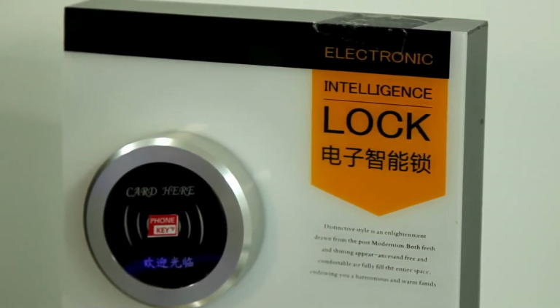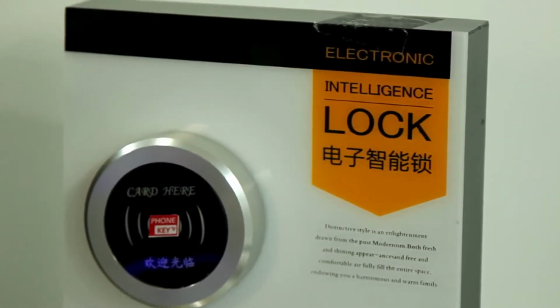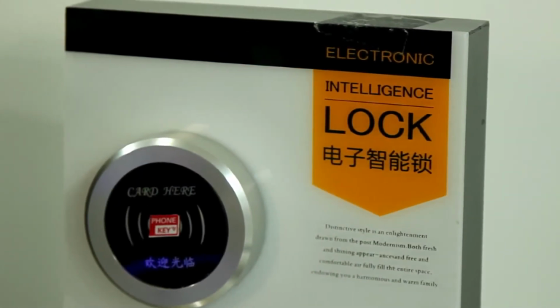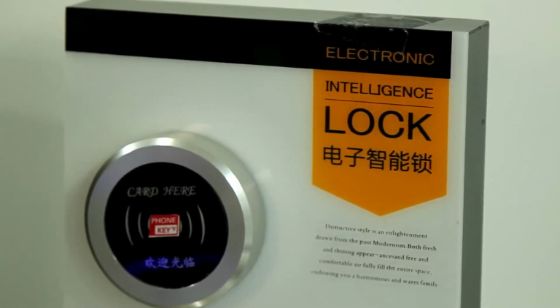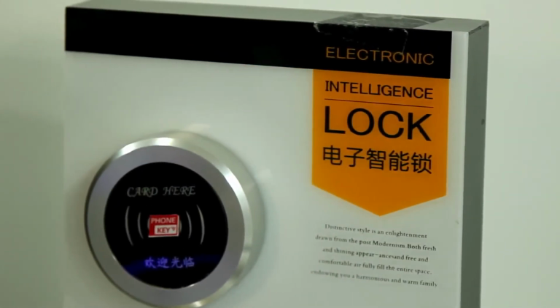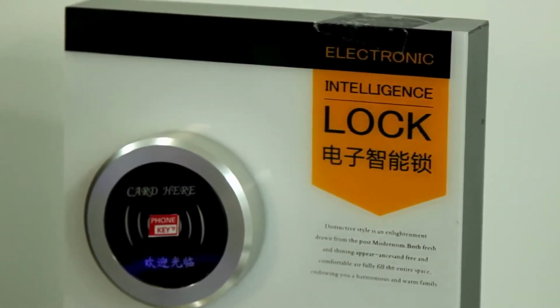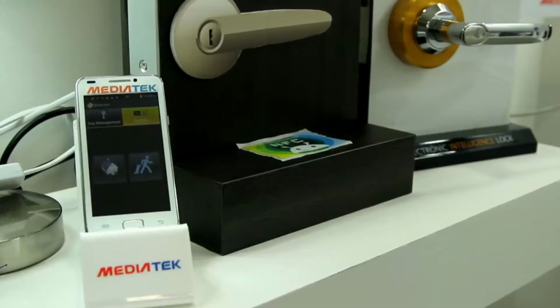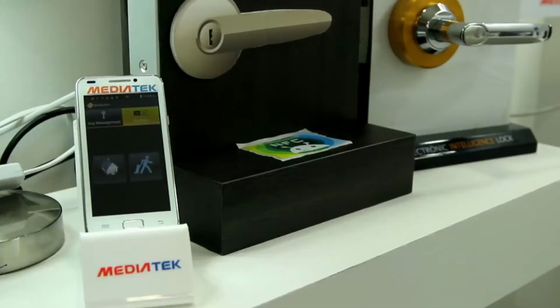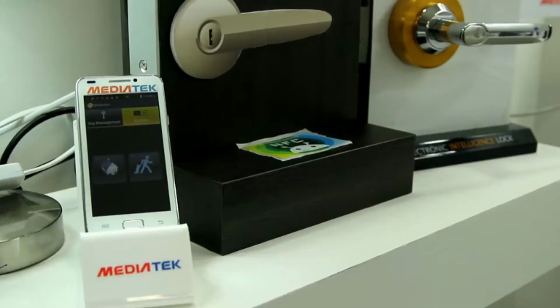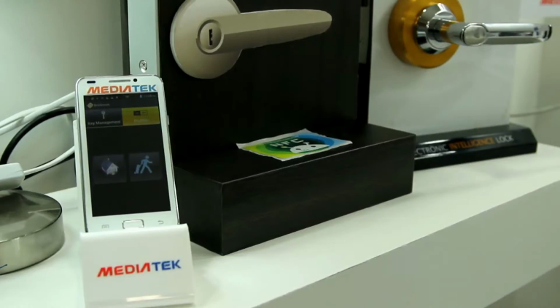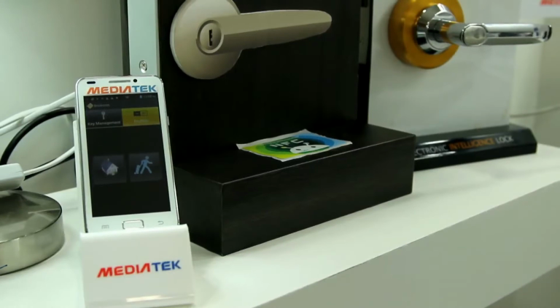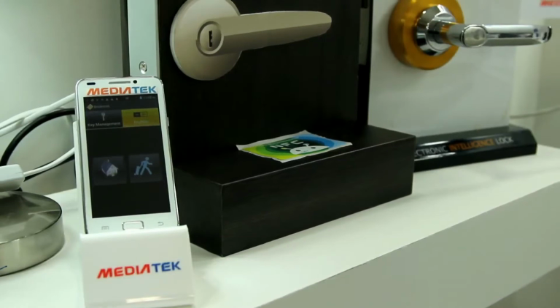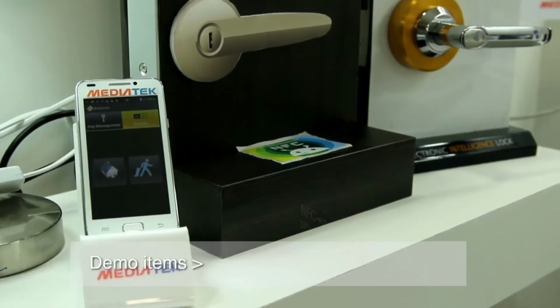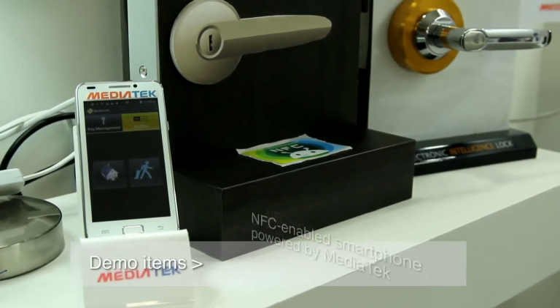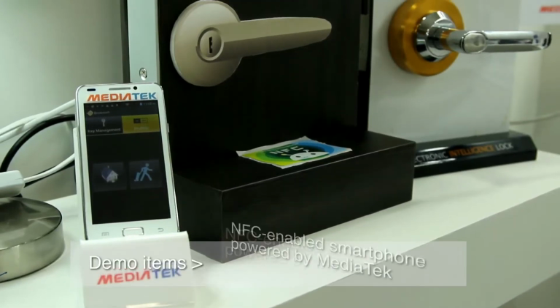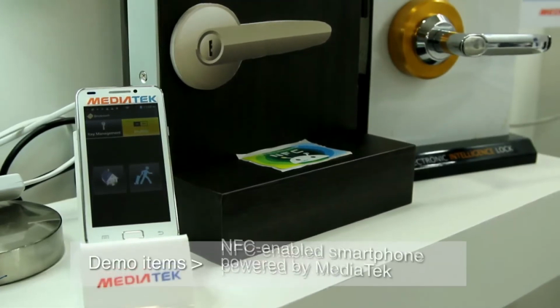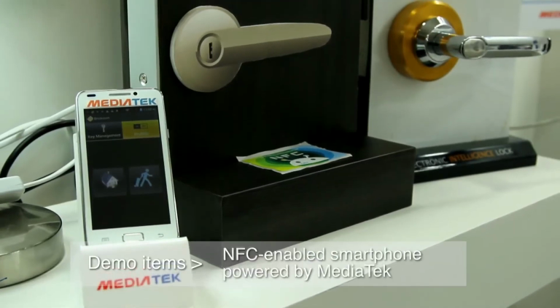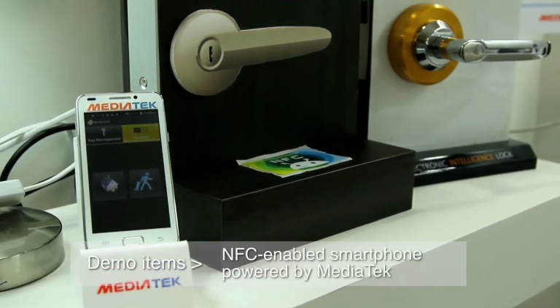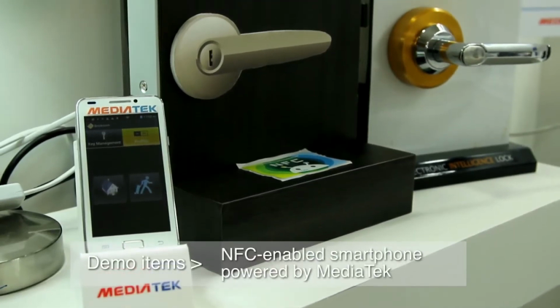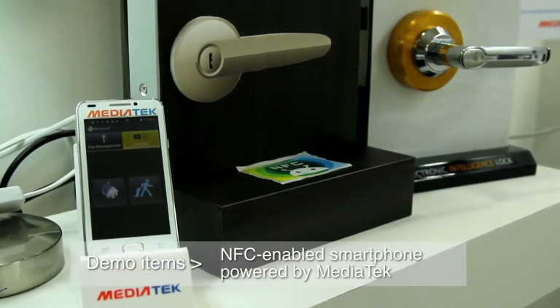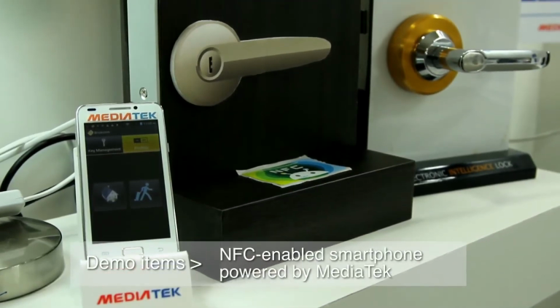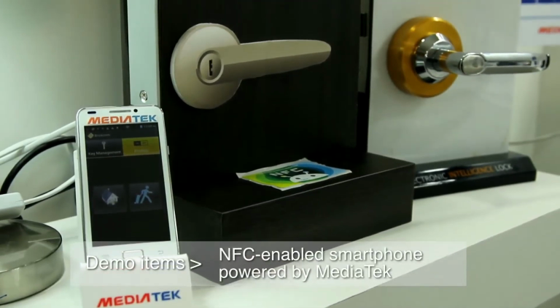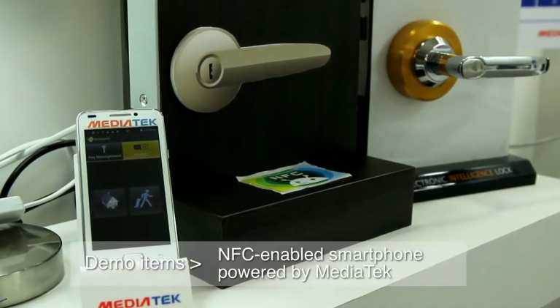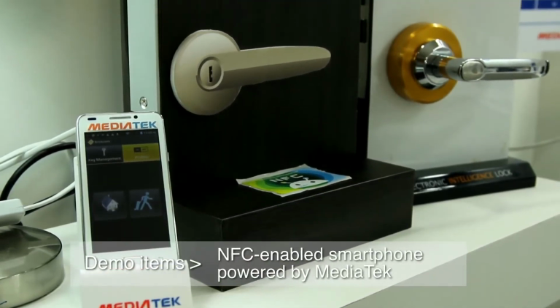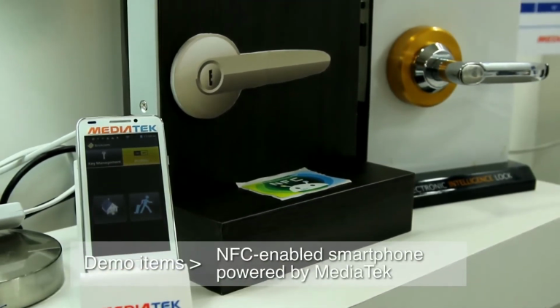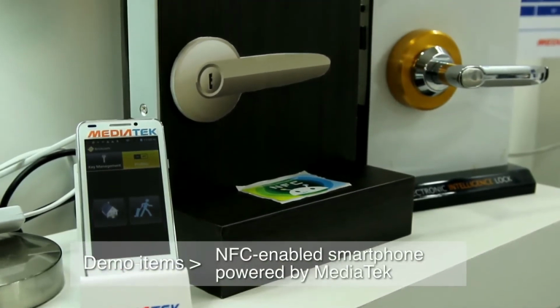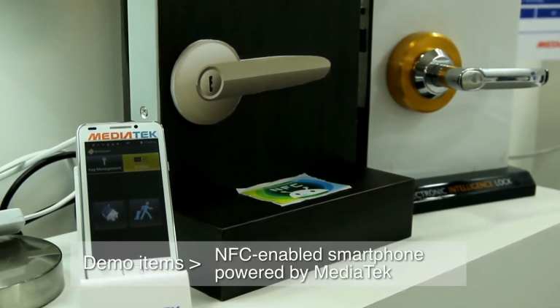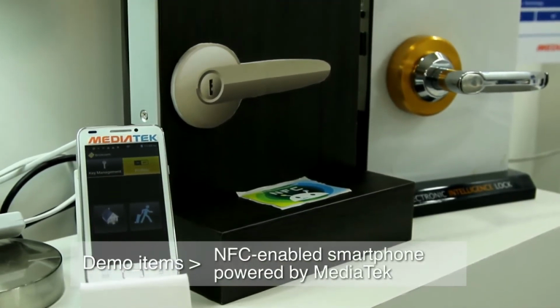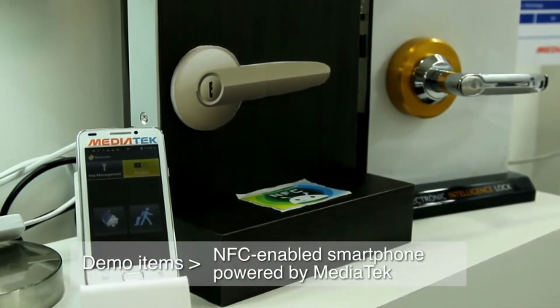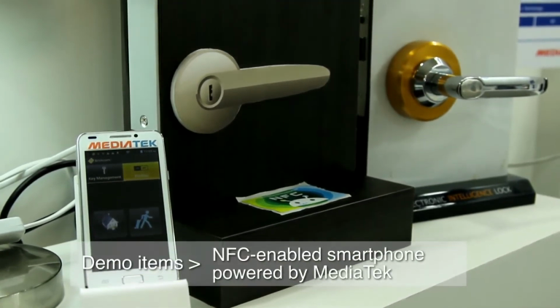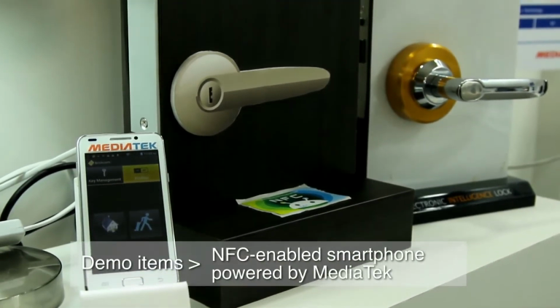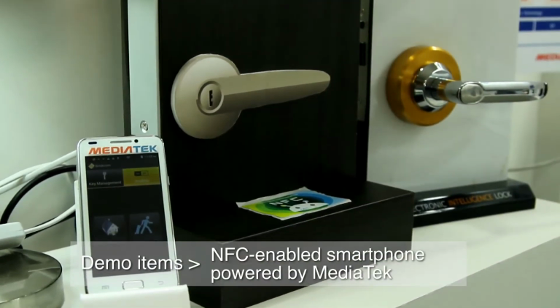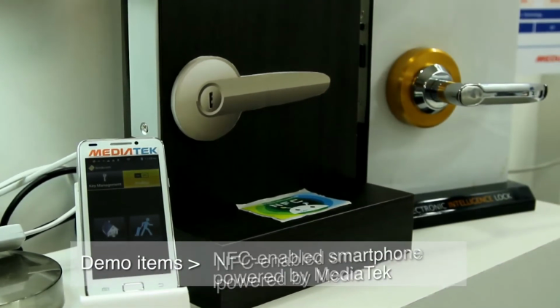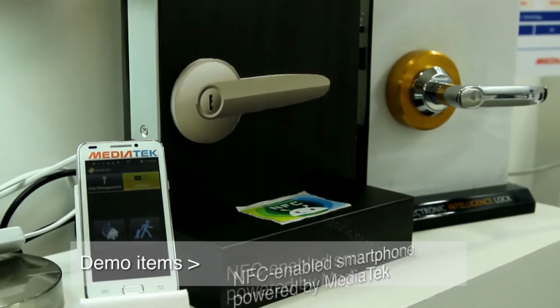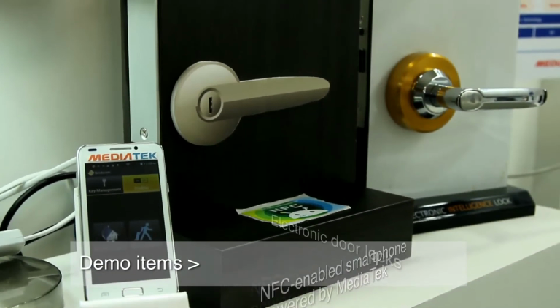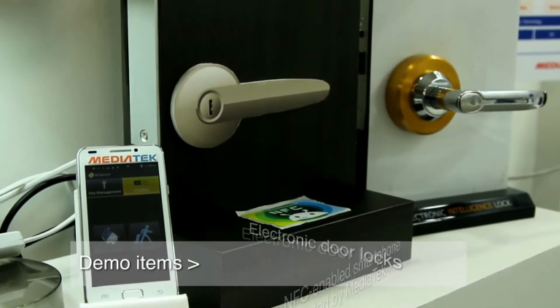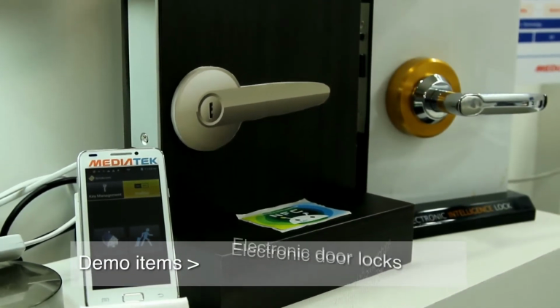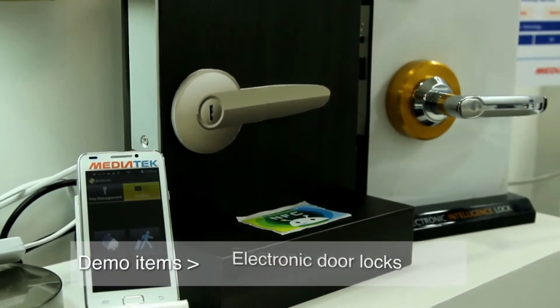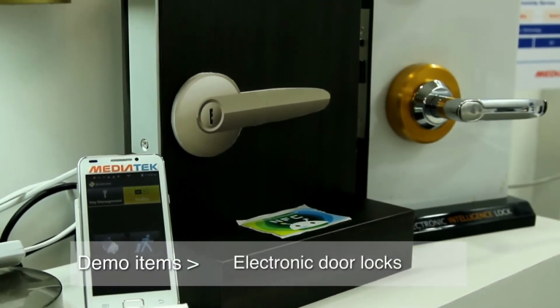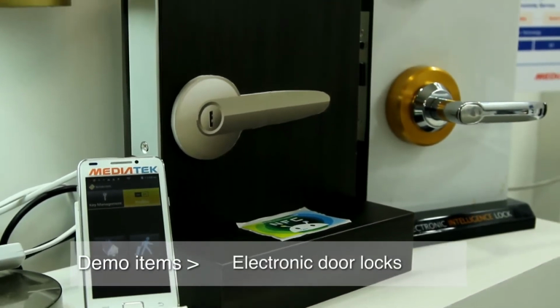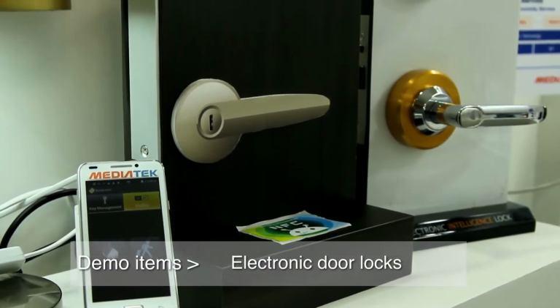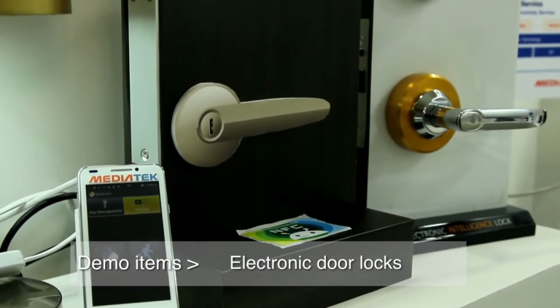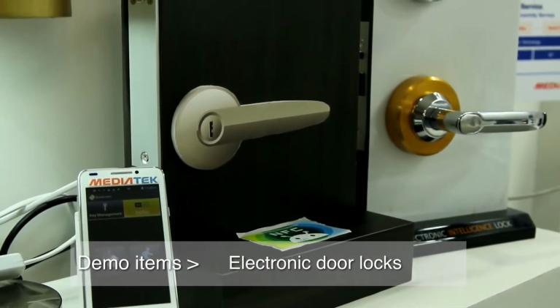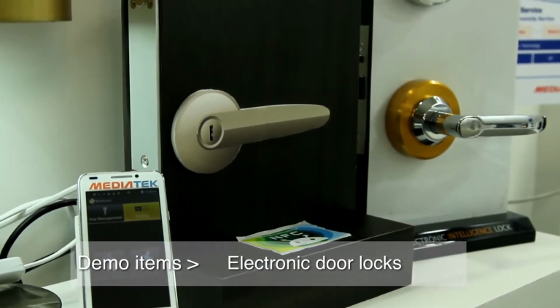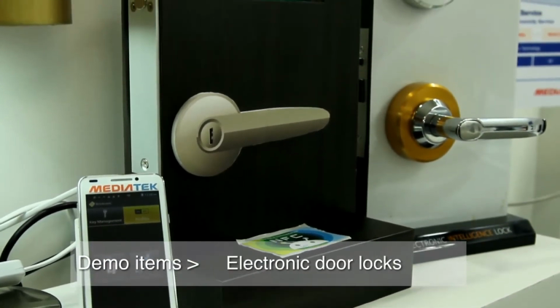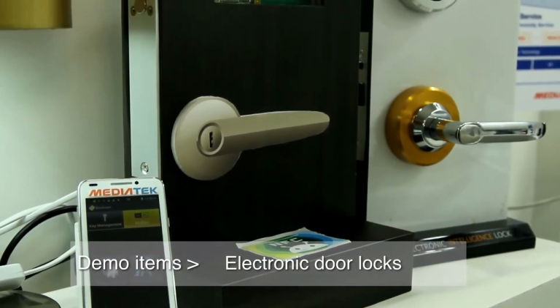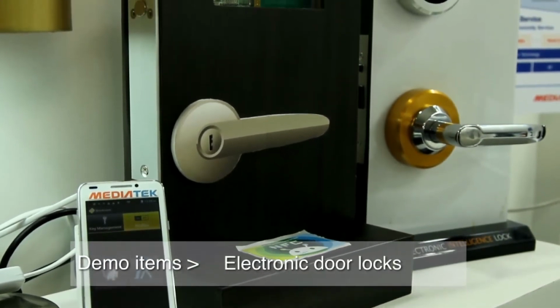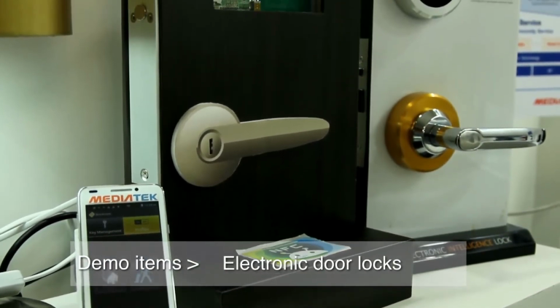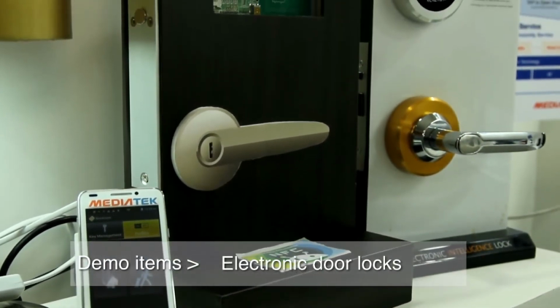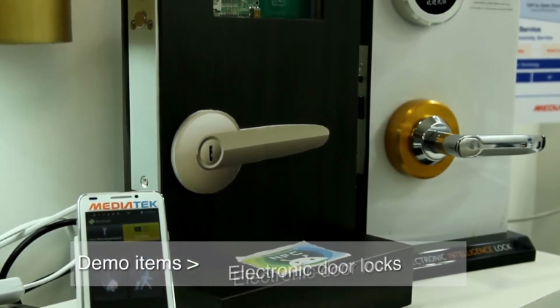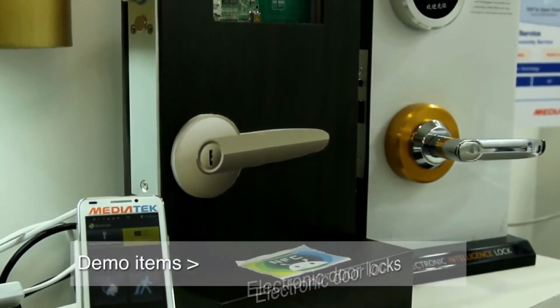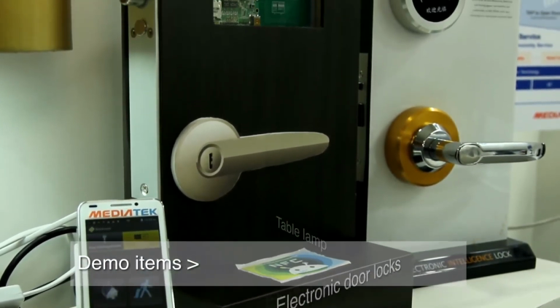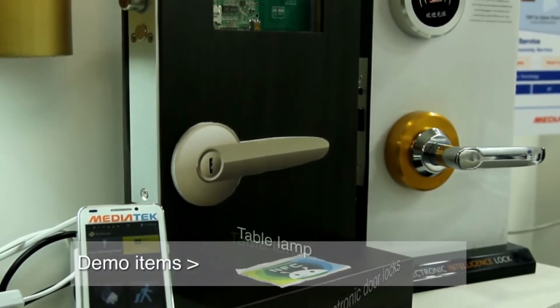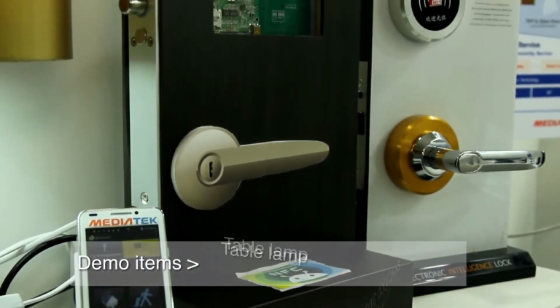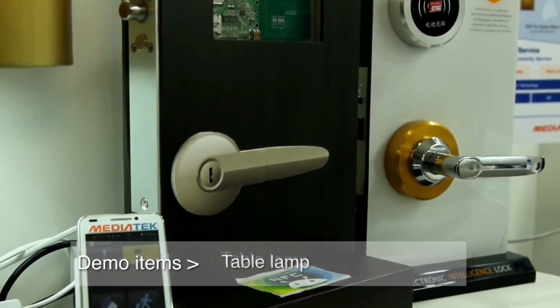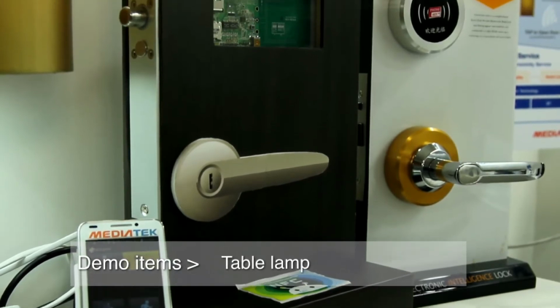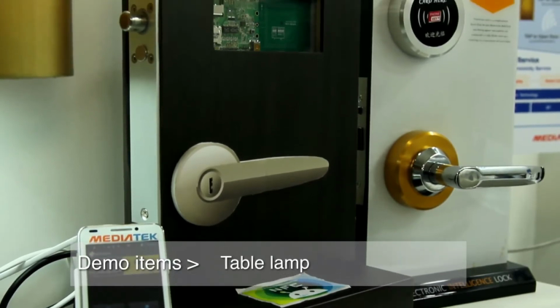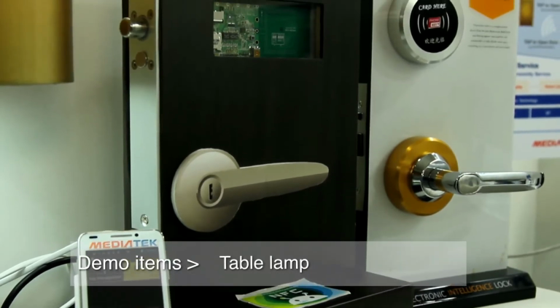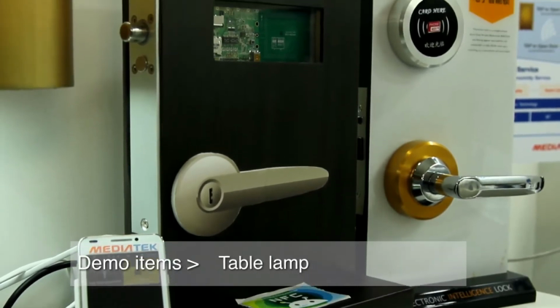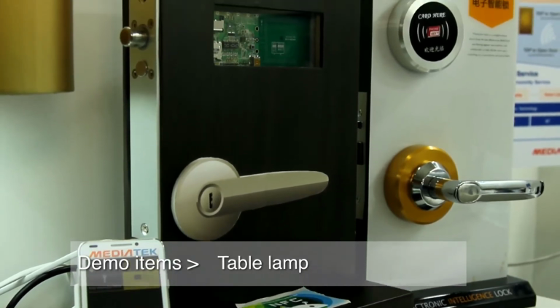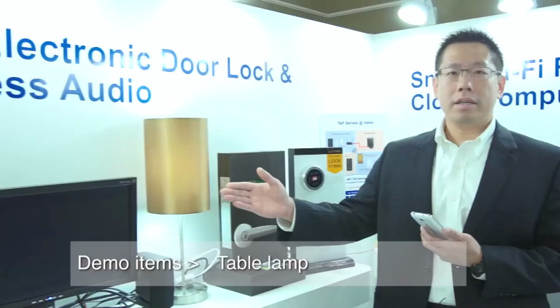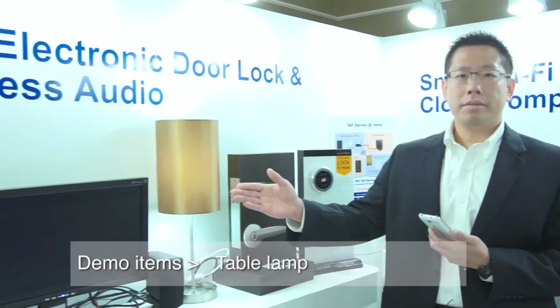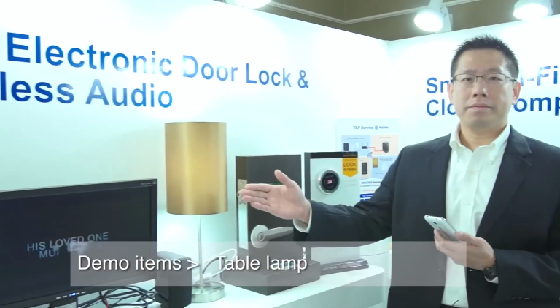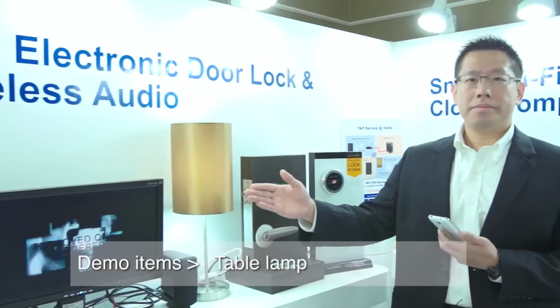Here in front of me, I have a MediaTek powered smartphone, two door locks, one light fixture, and a TV.